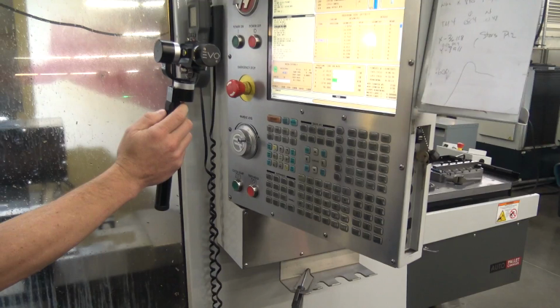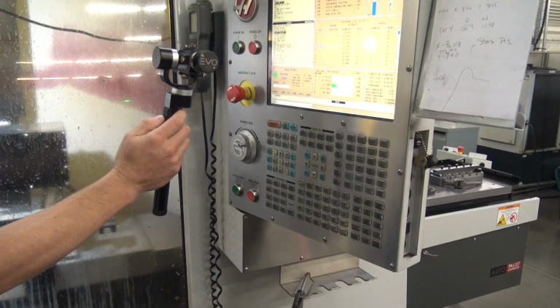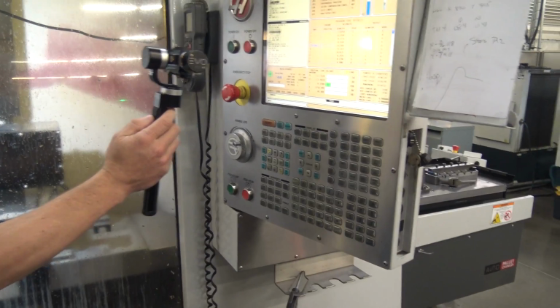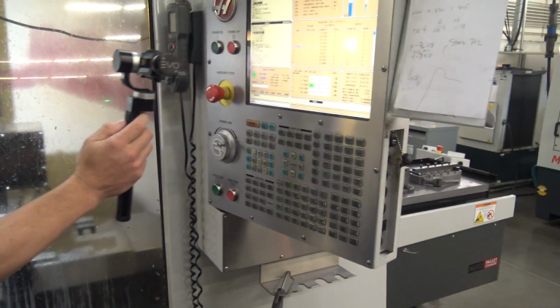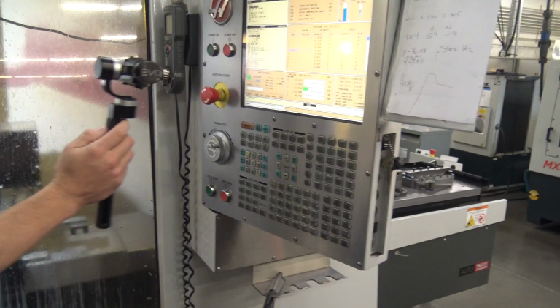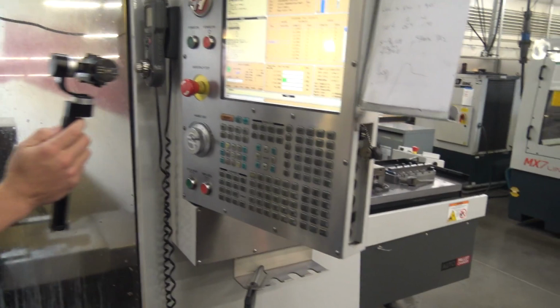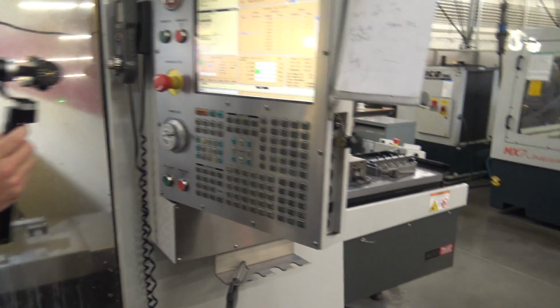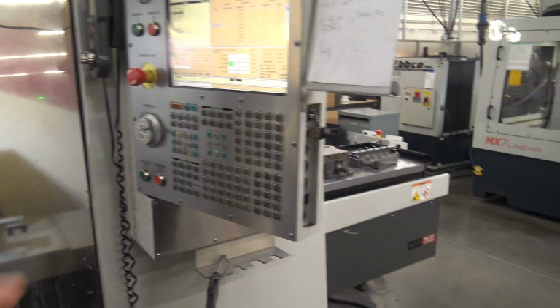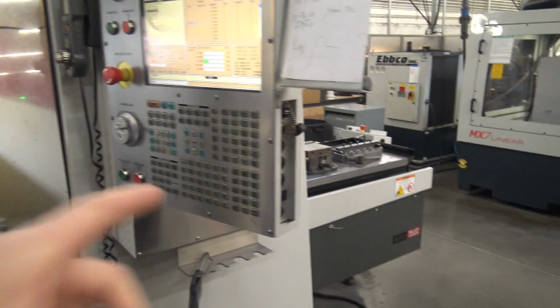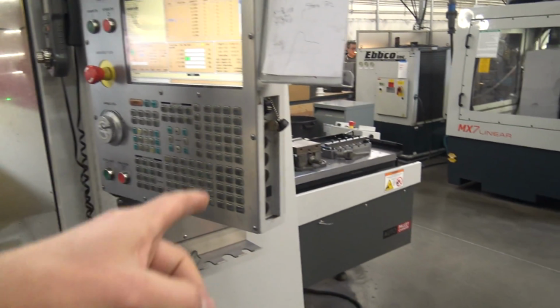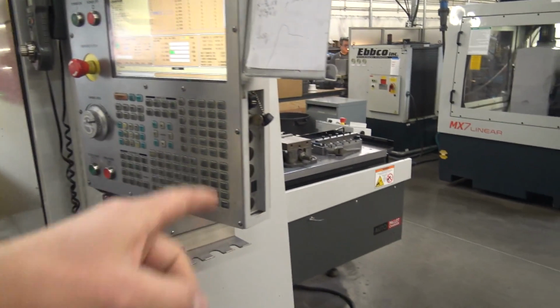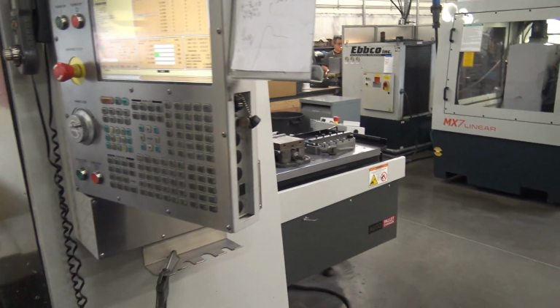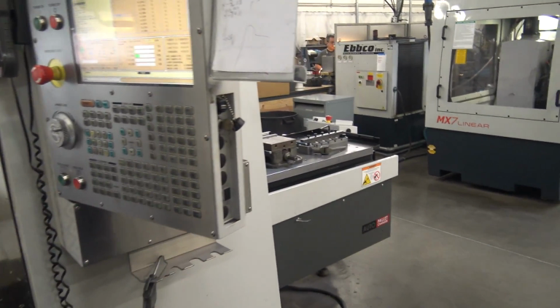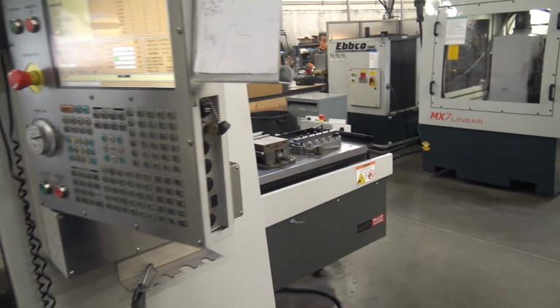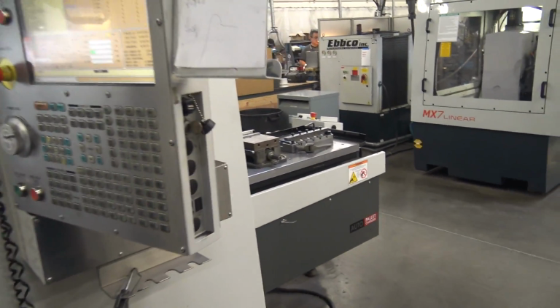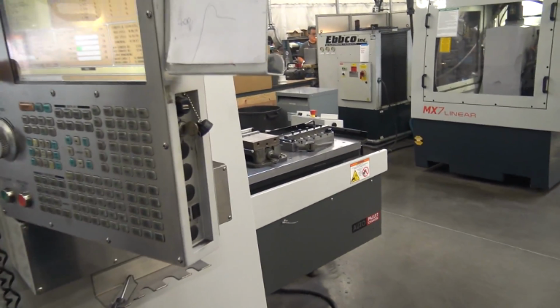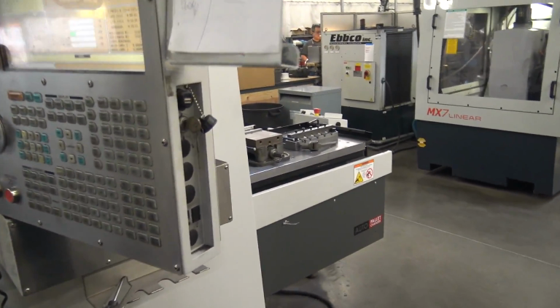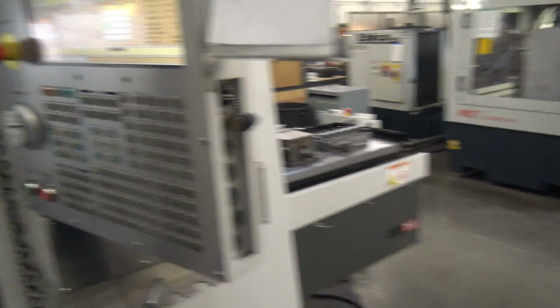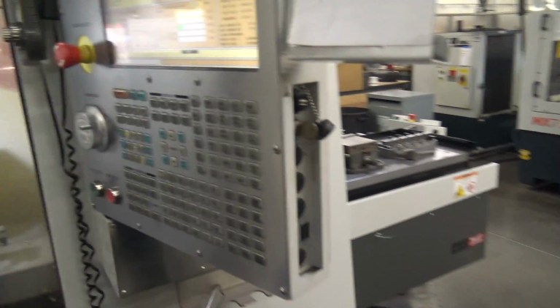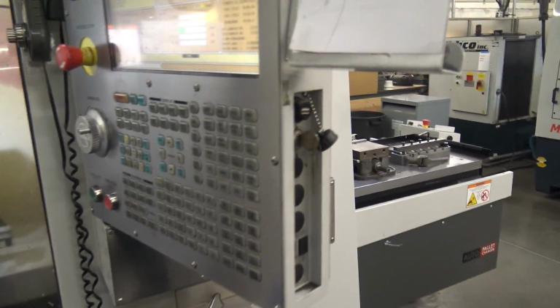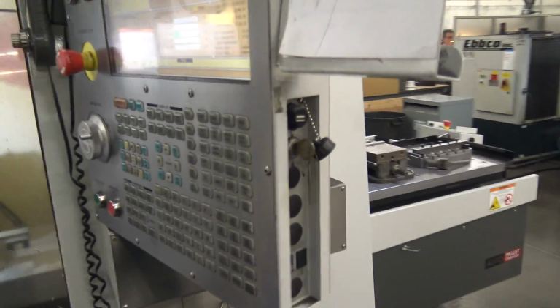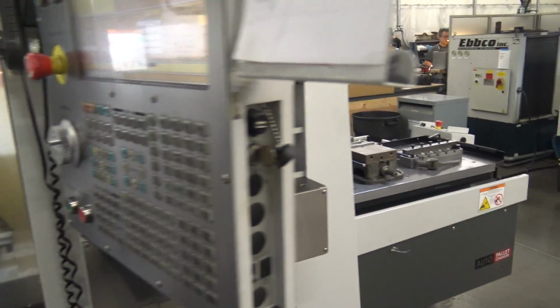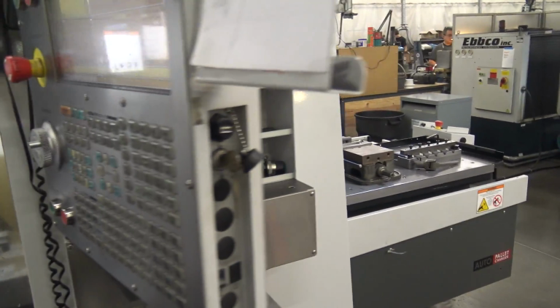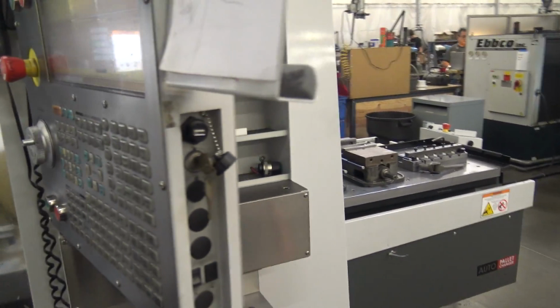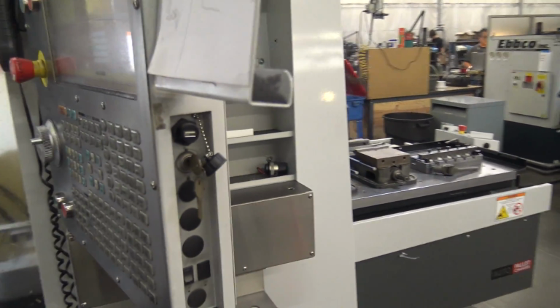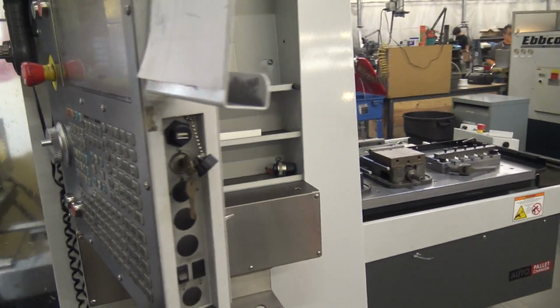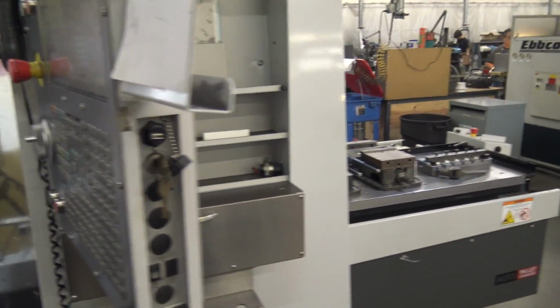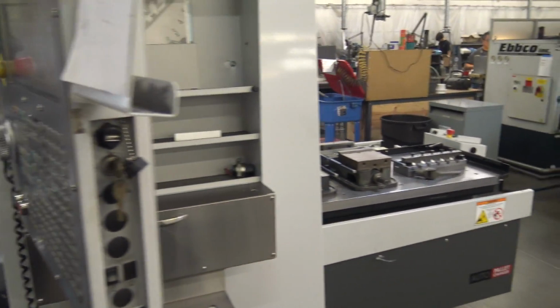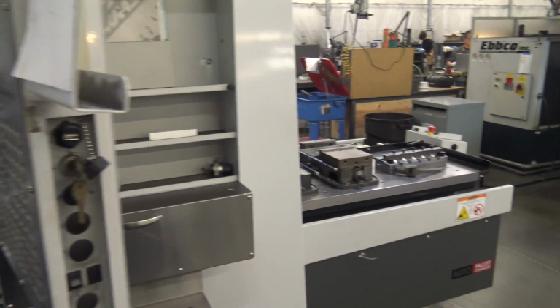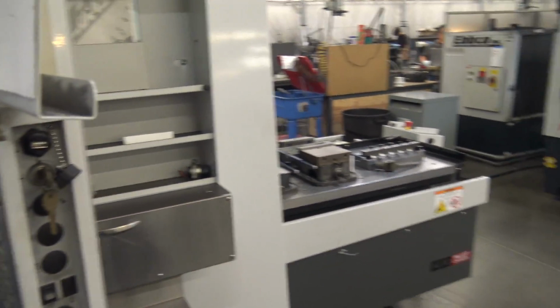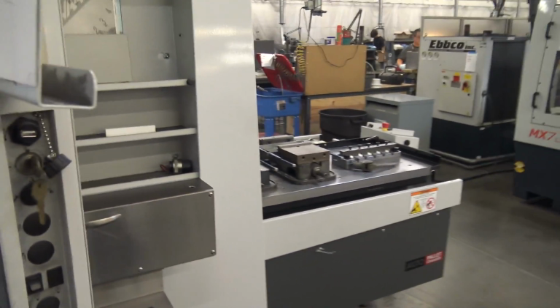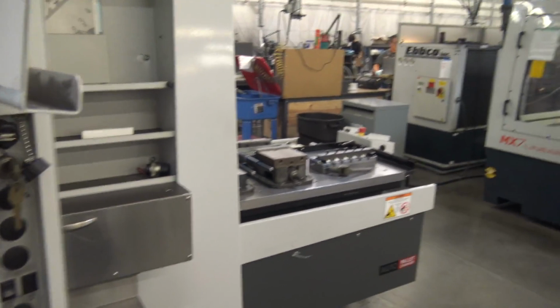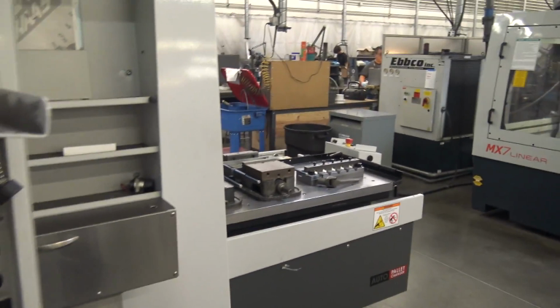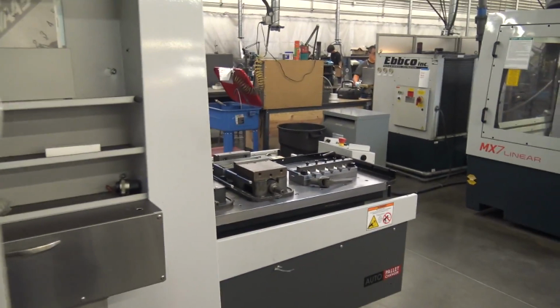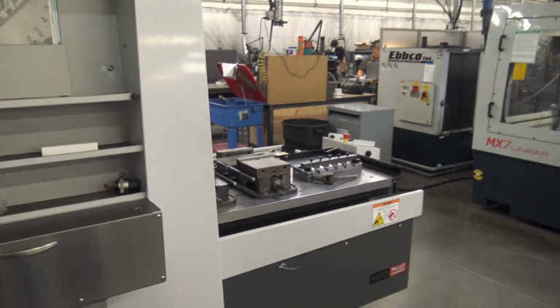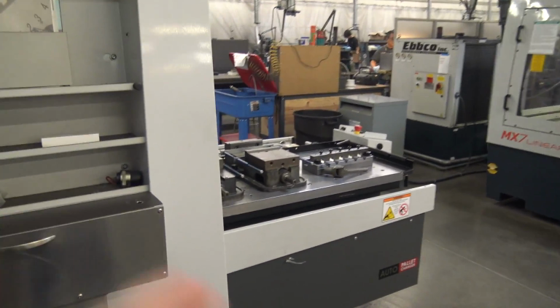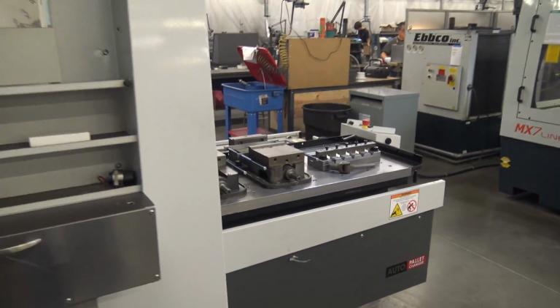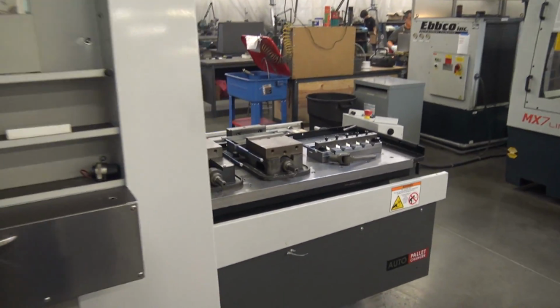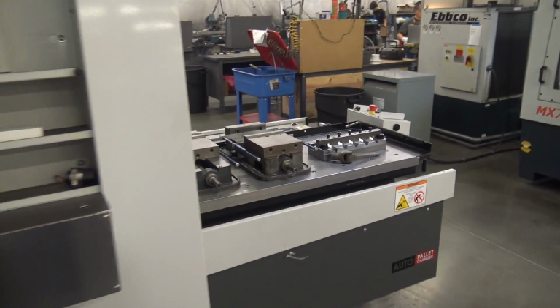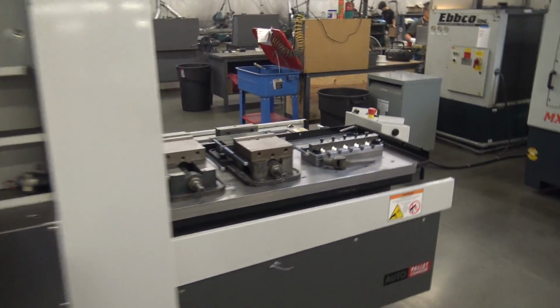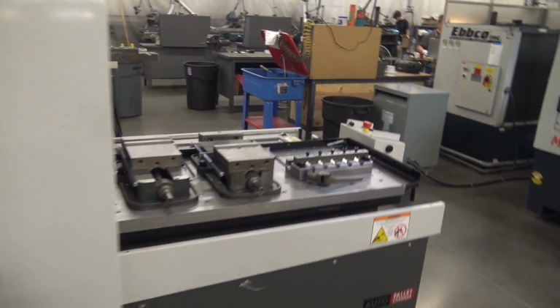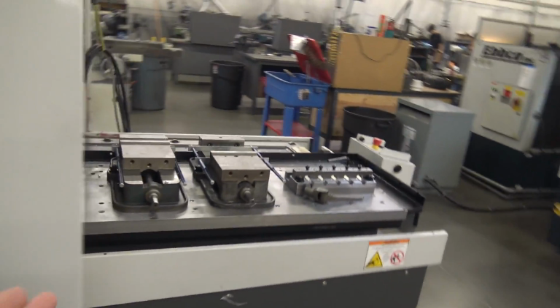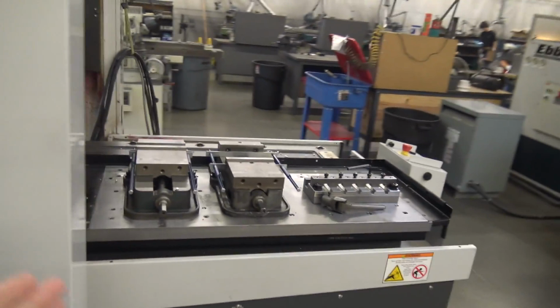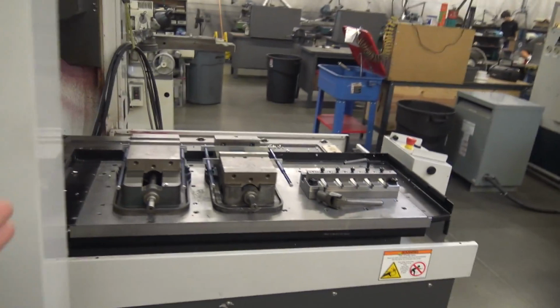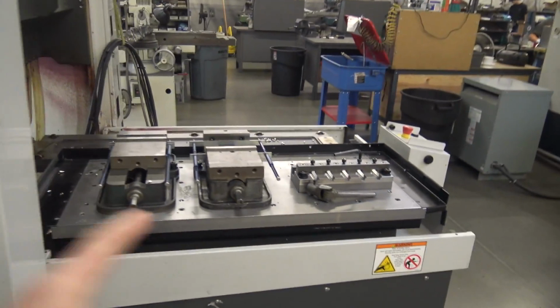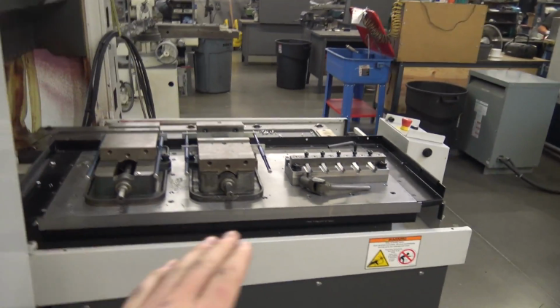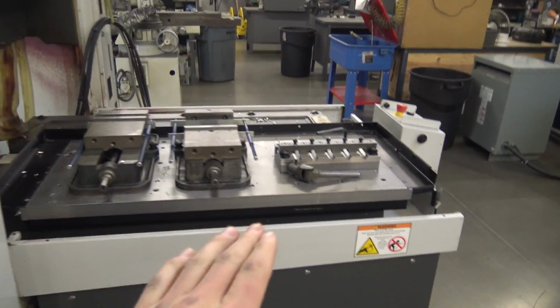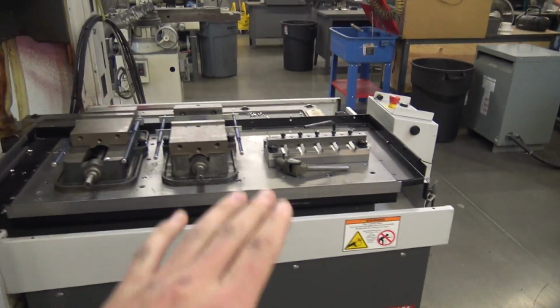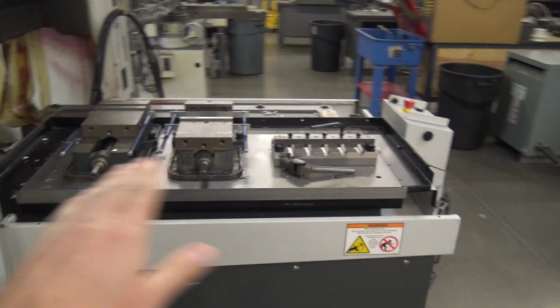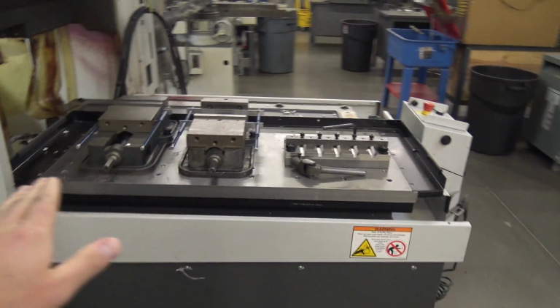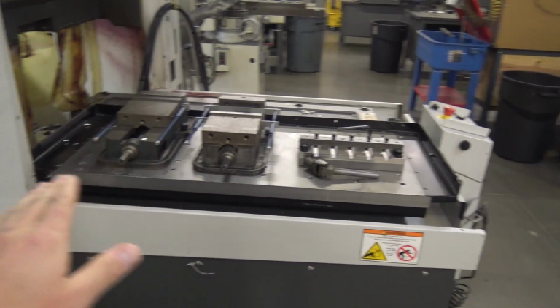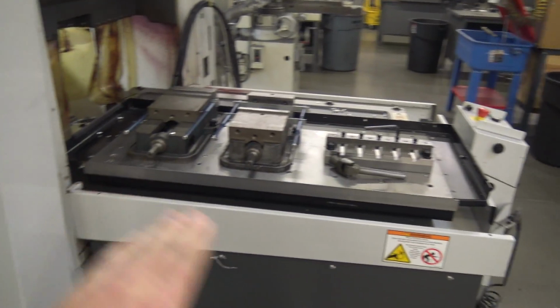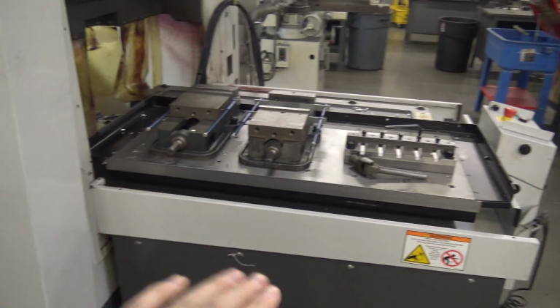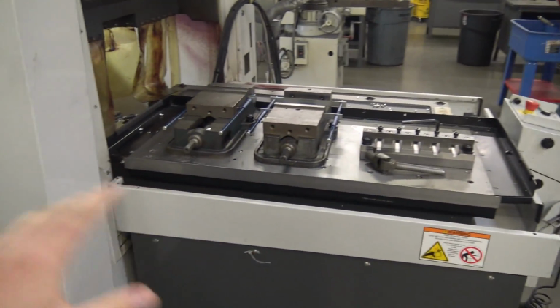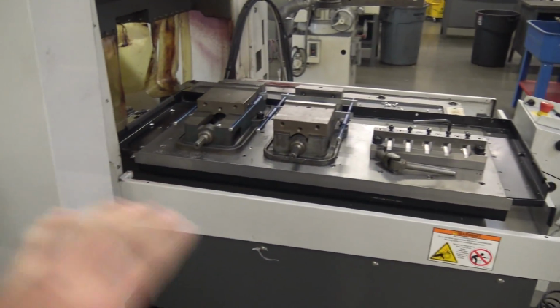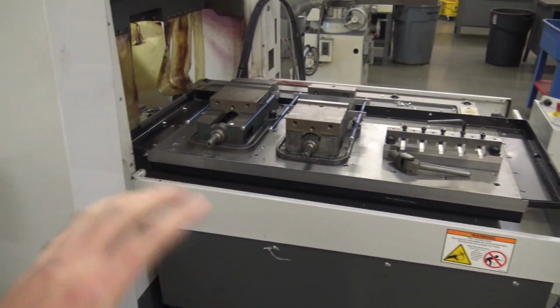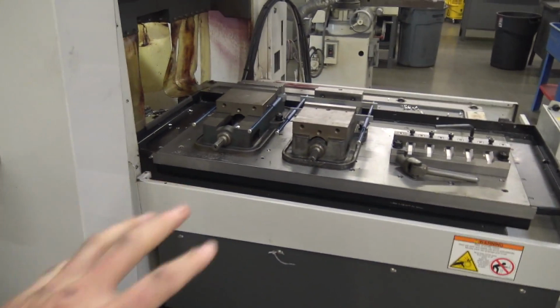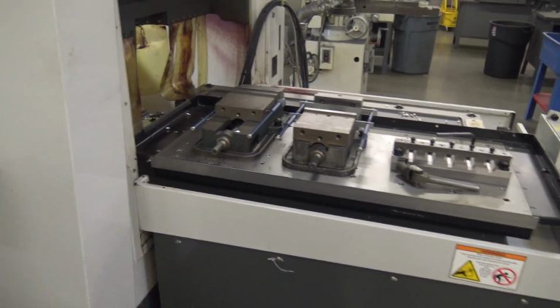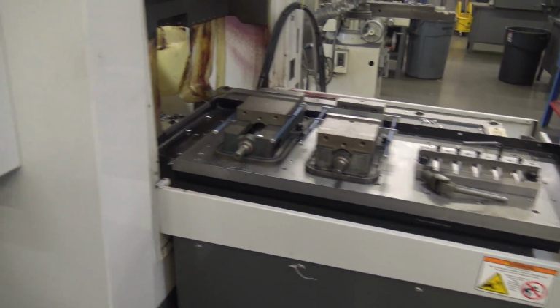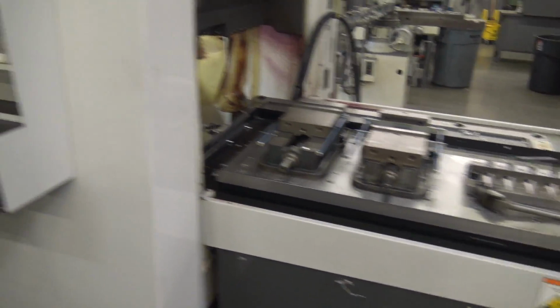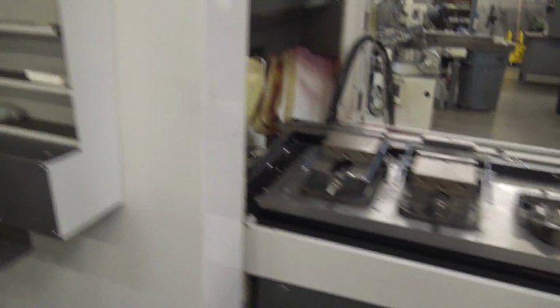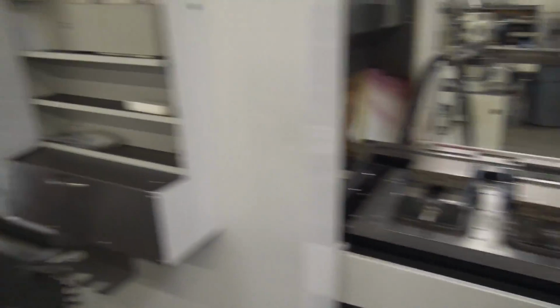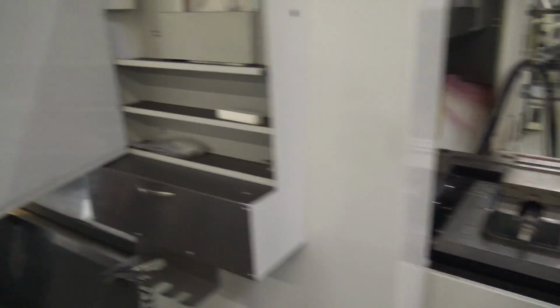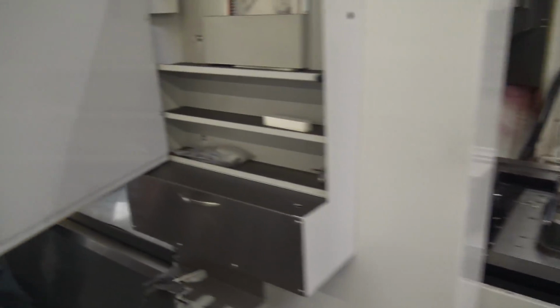This machine has a pallet changer, so that whole table will automatically come out and then they can load in a second setup for the next operation.